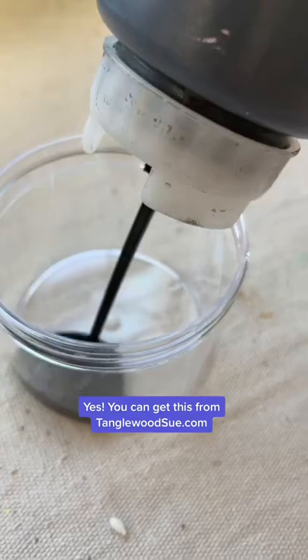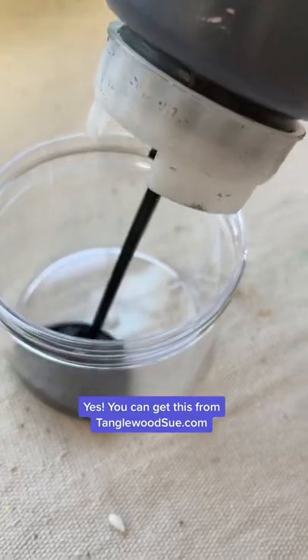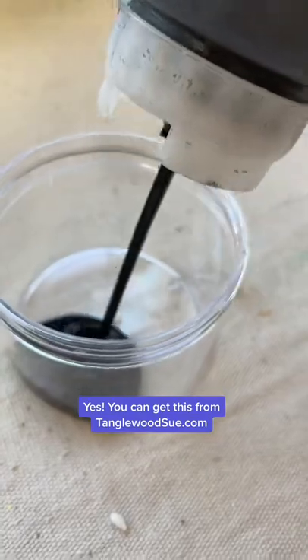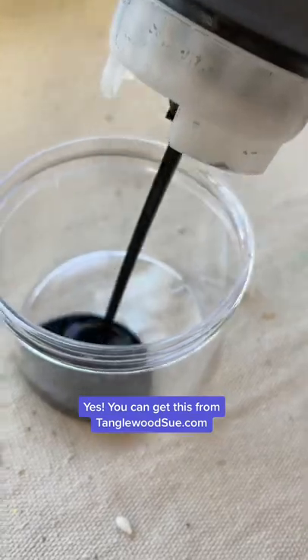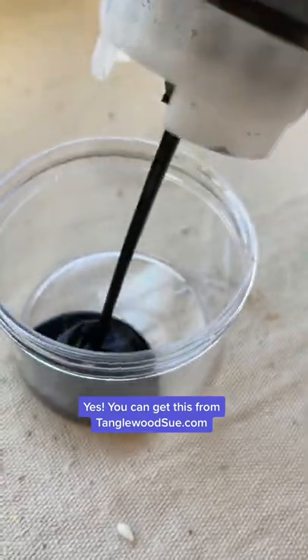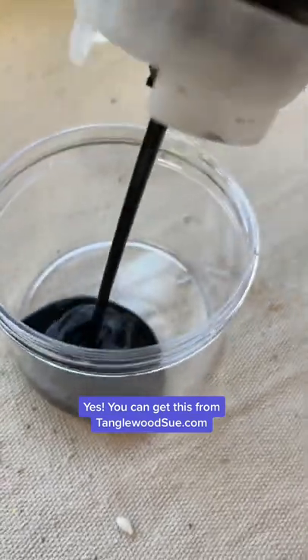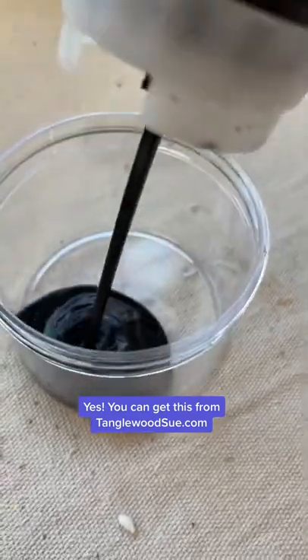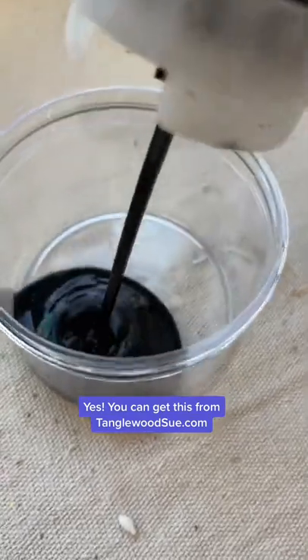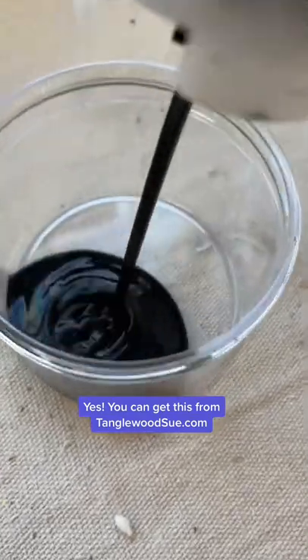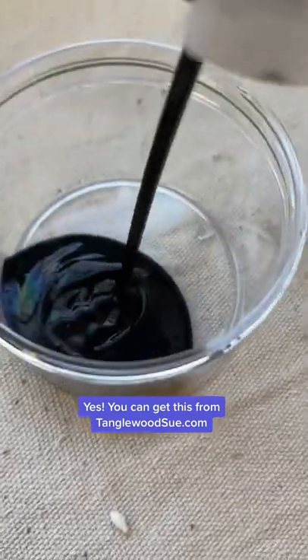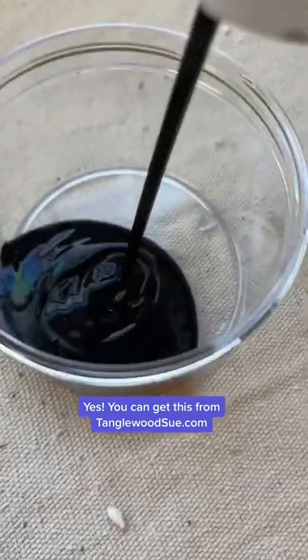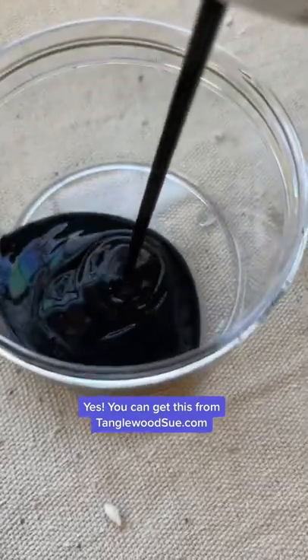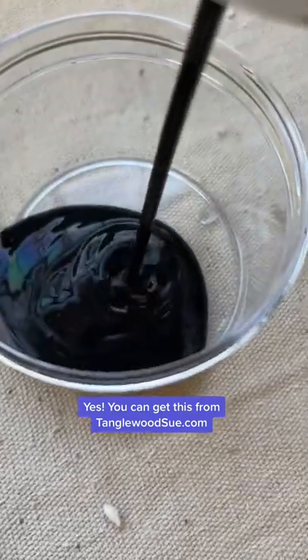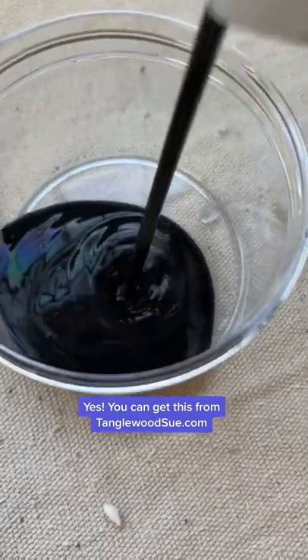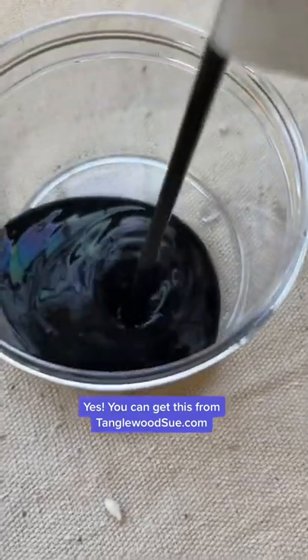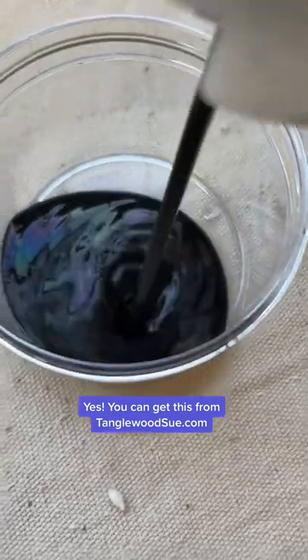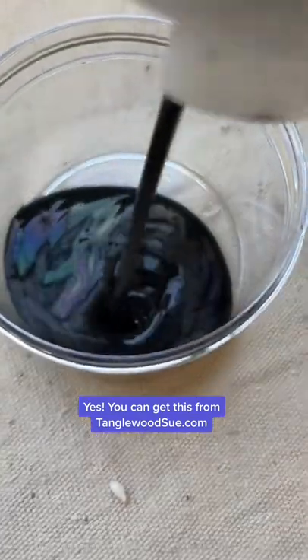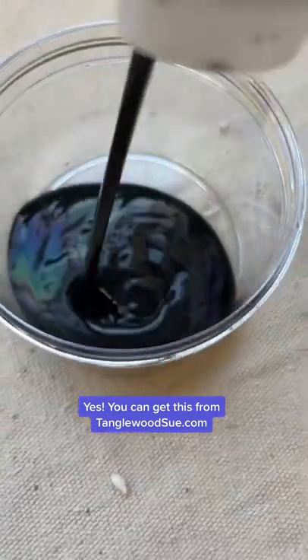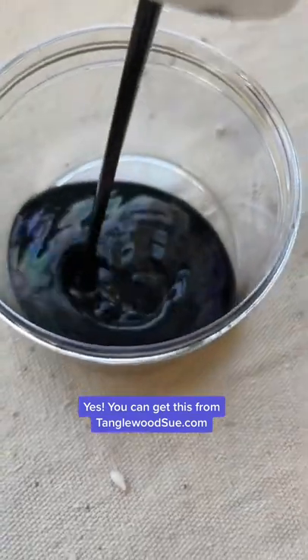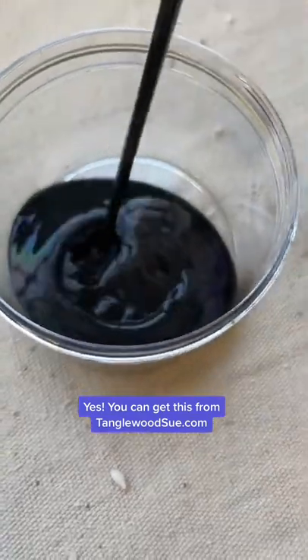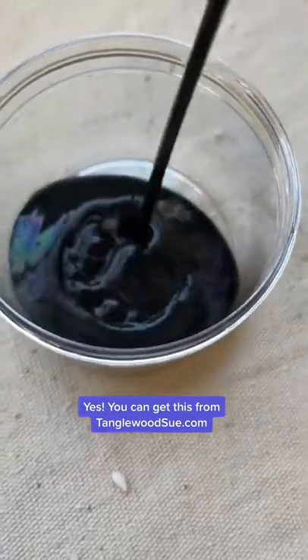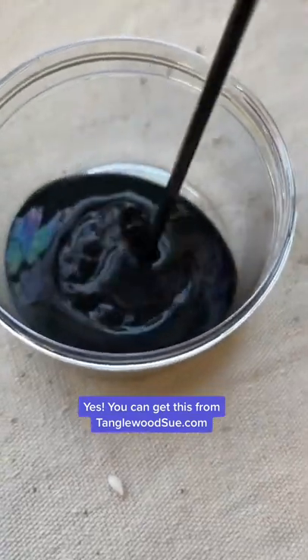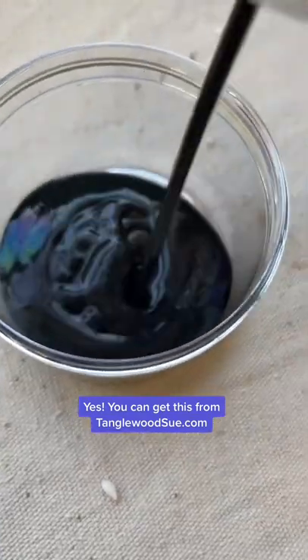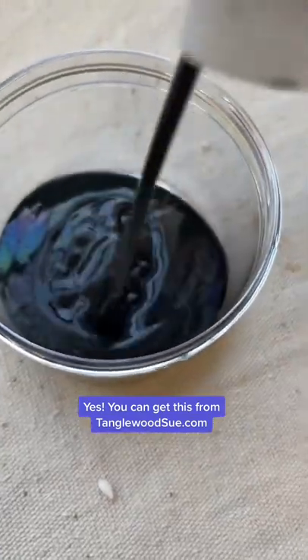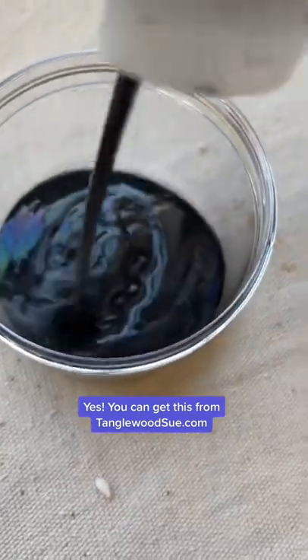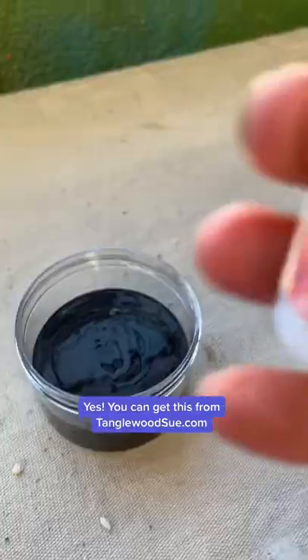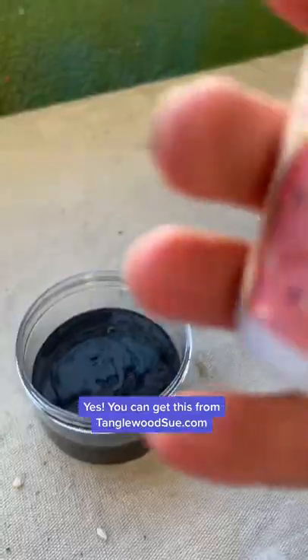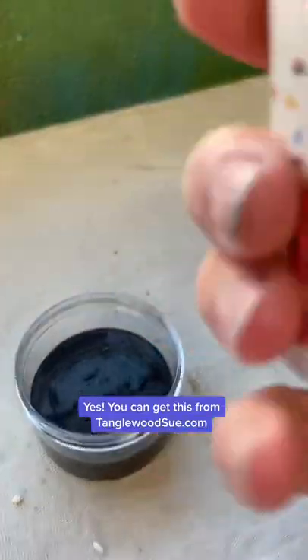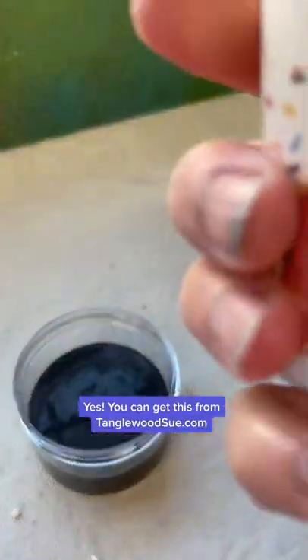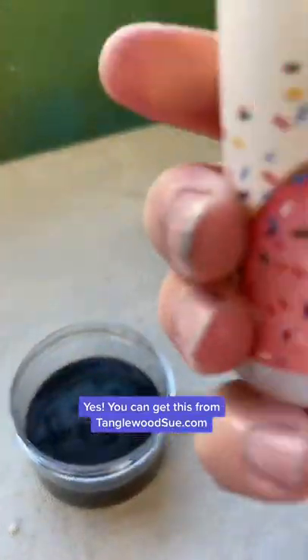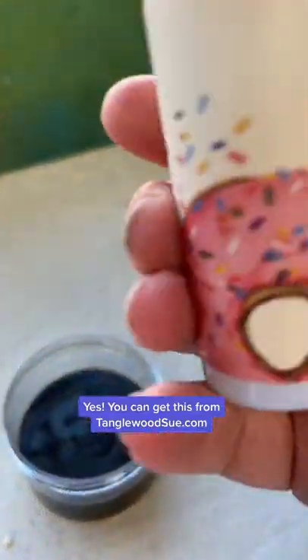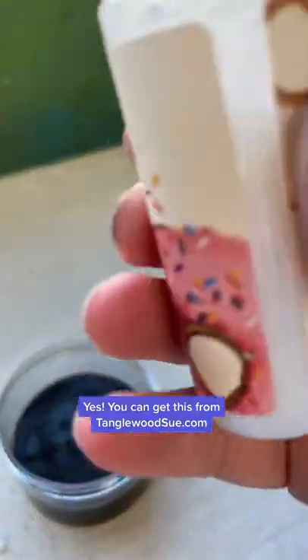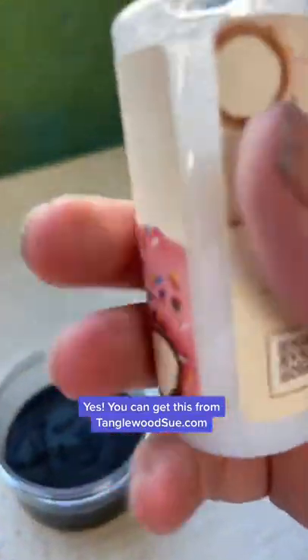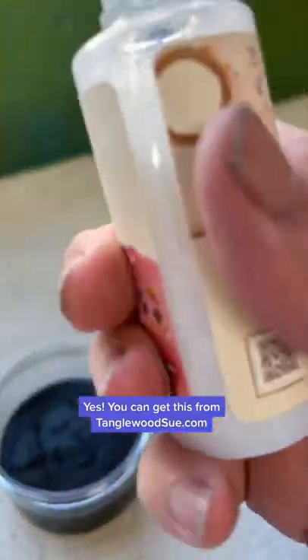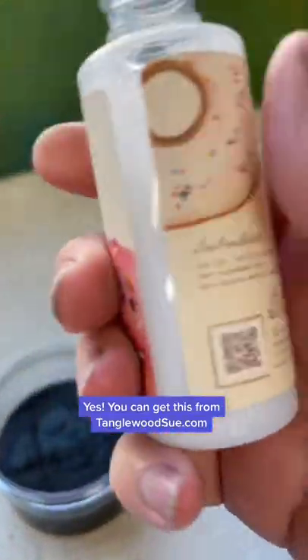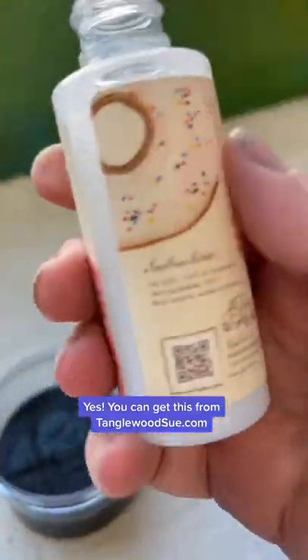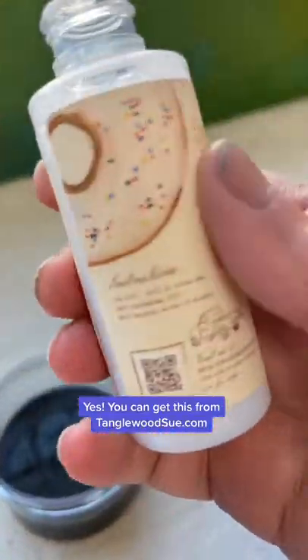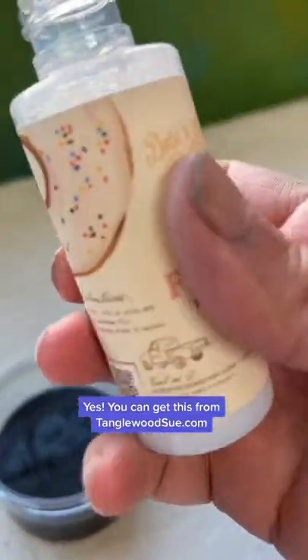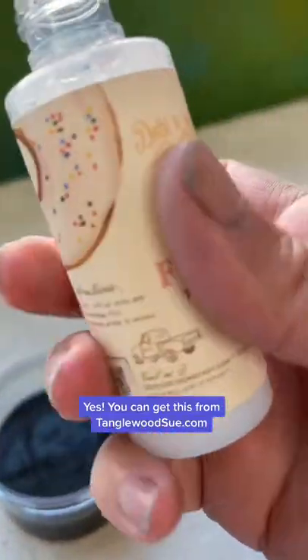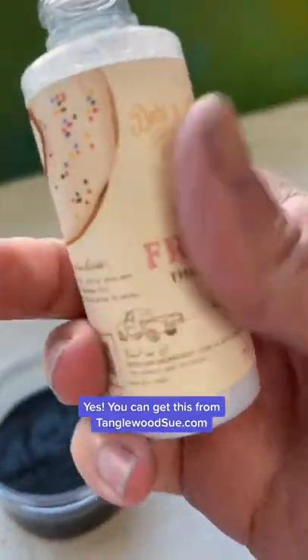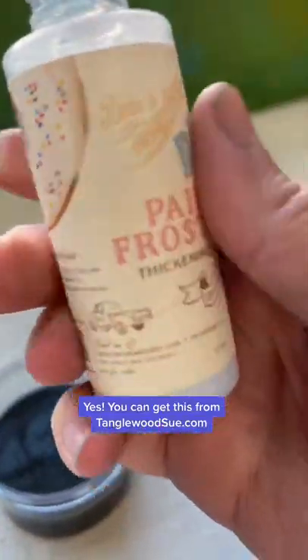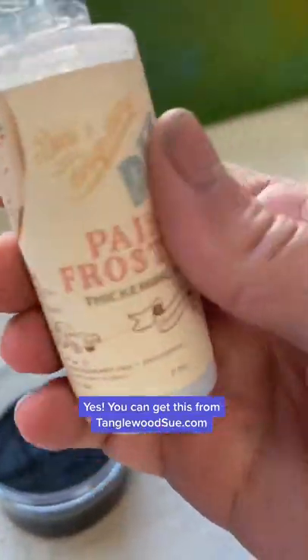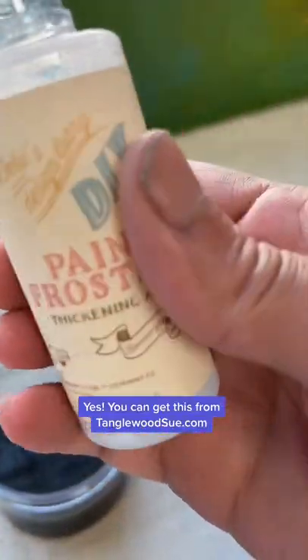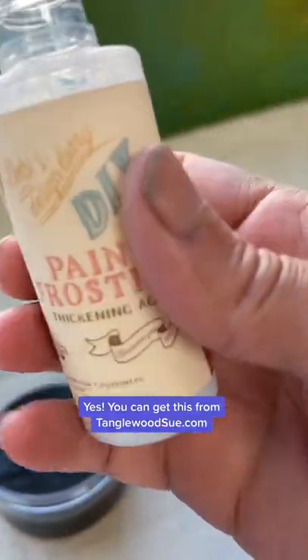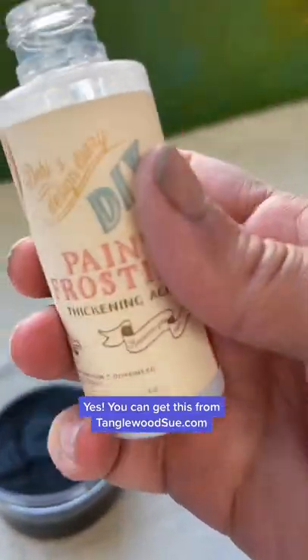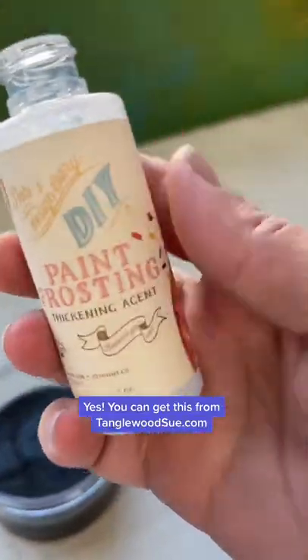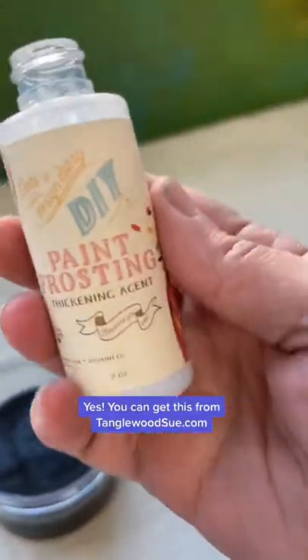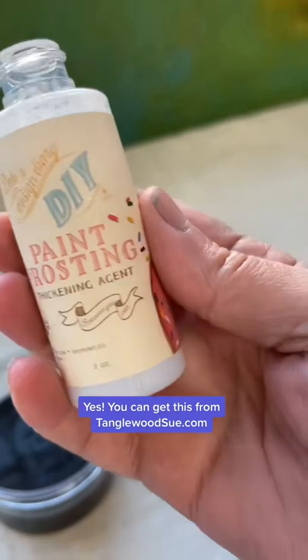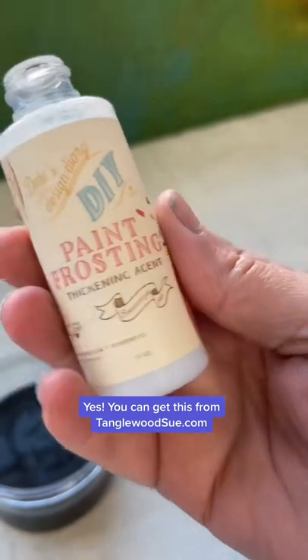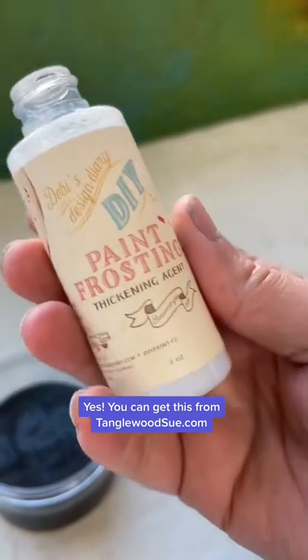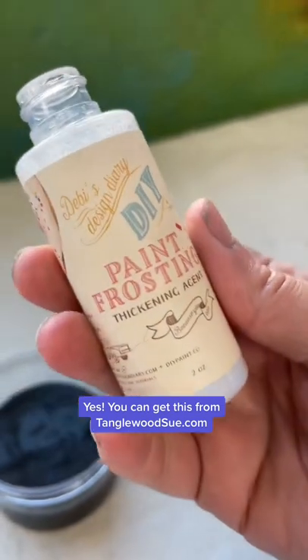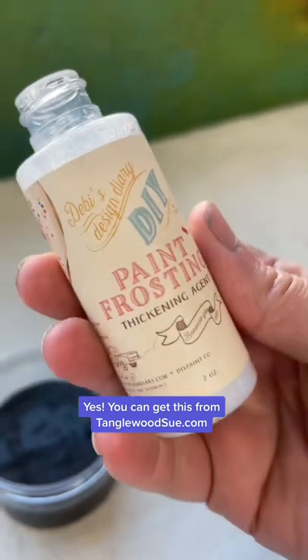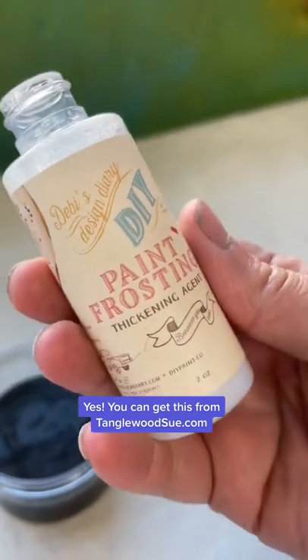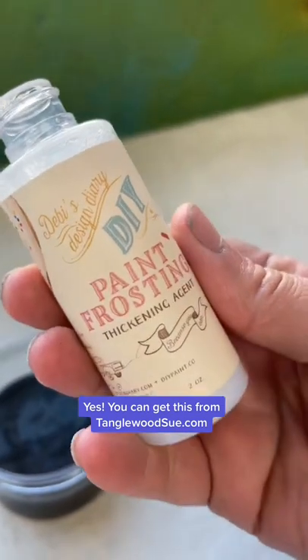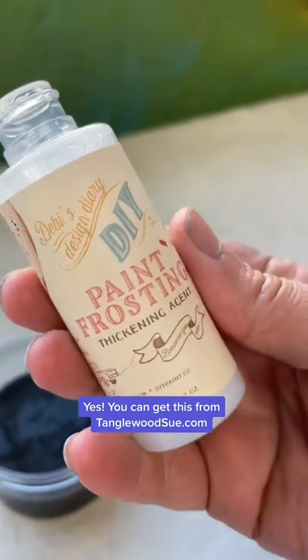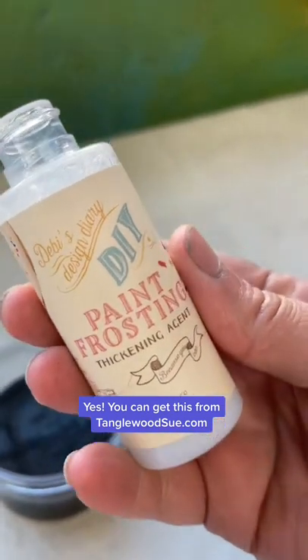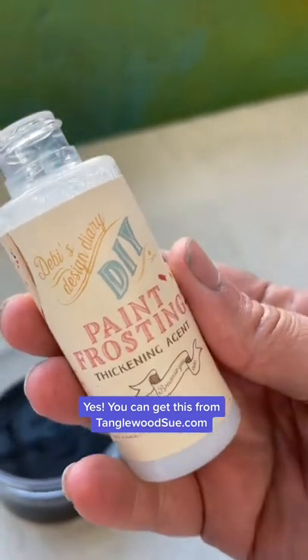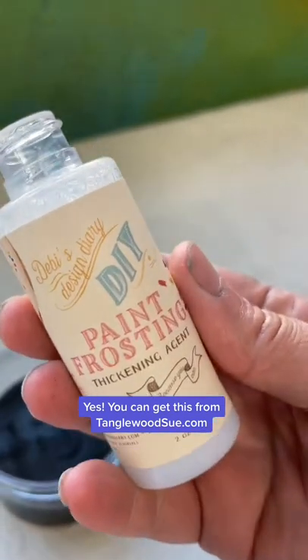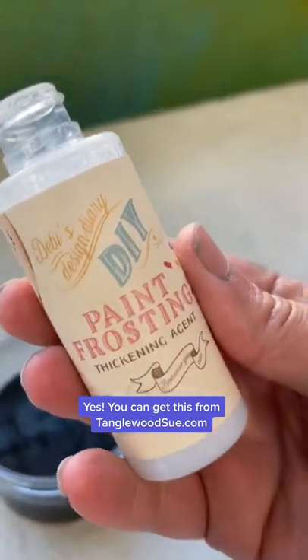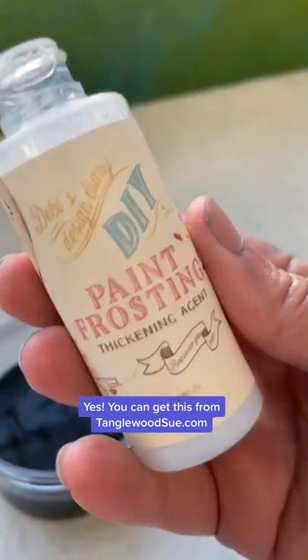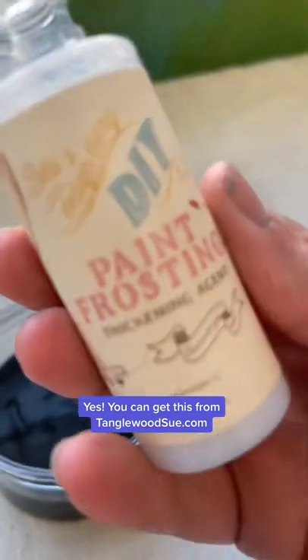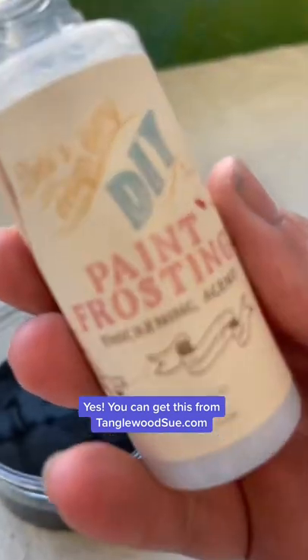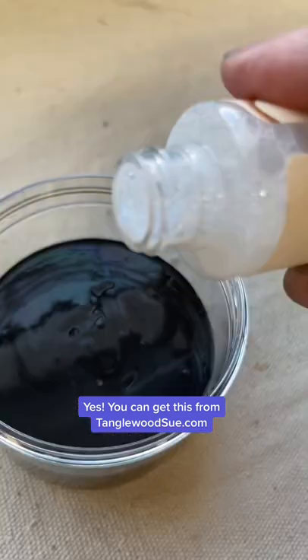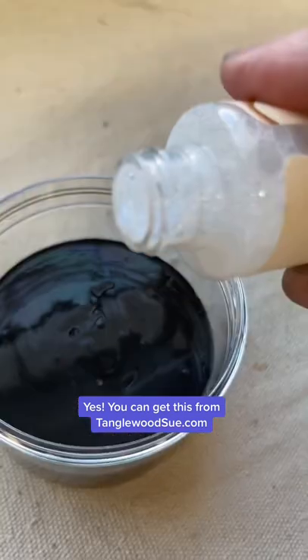Oh yes, I am trying something new today. Have you guys heard of paint frosting by Debbie's Design Diary? Check this out.